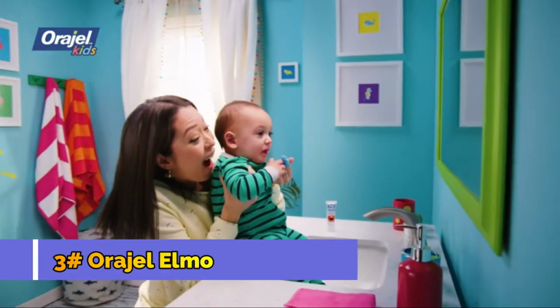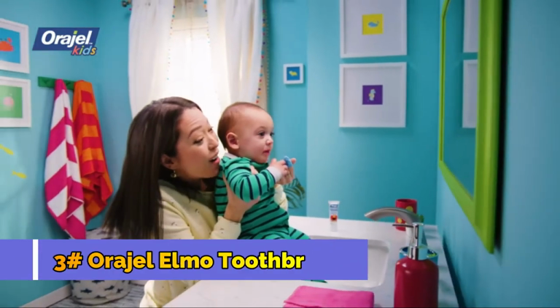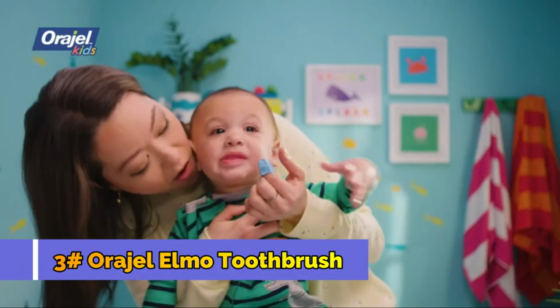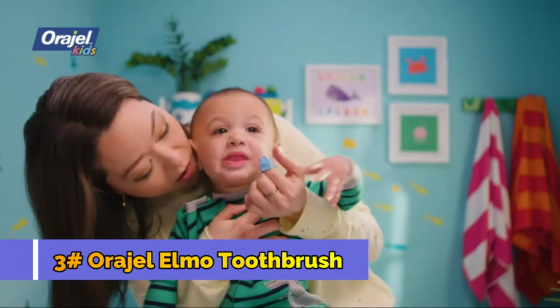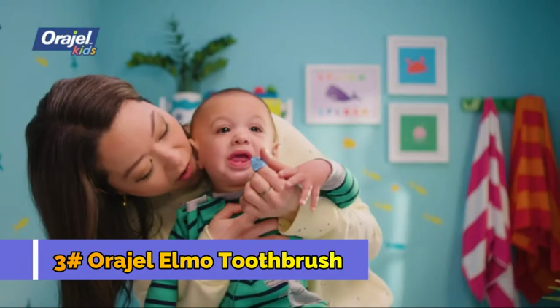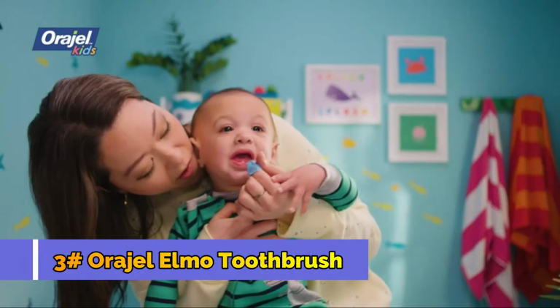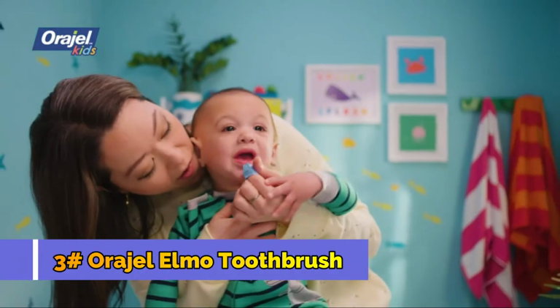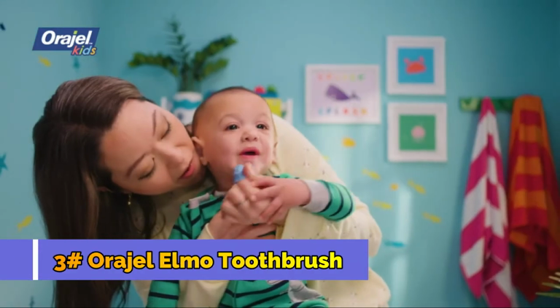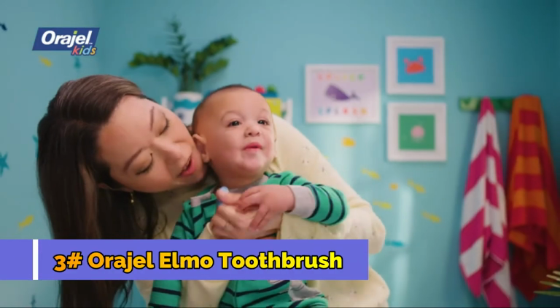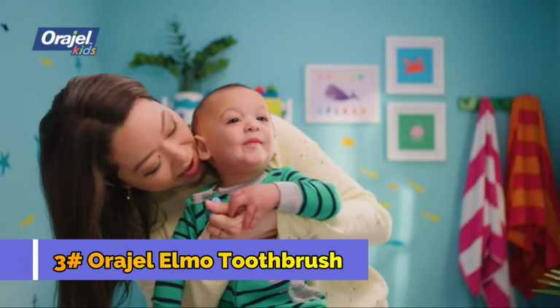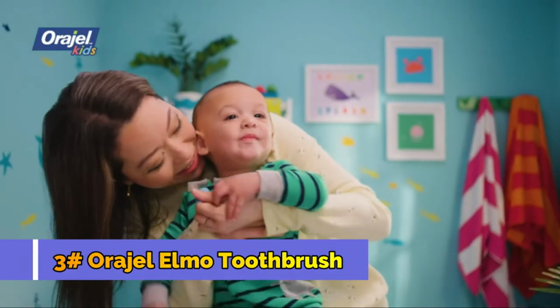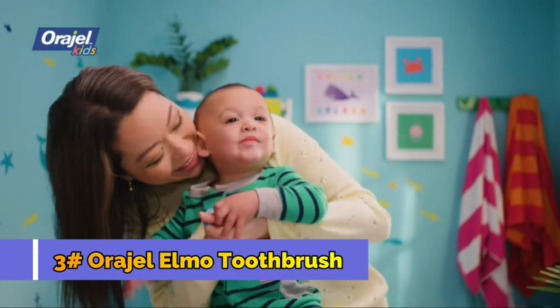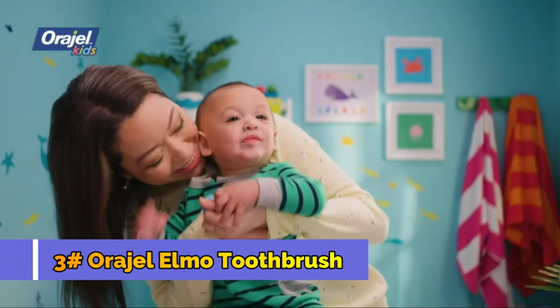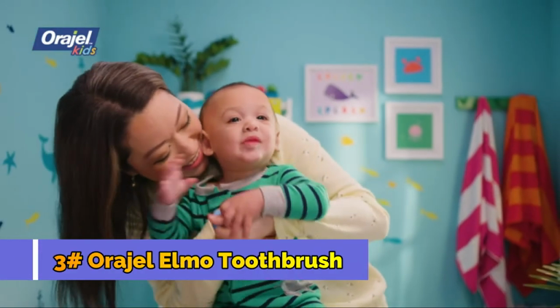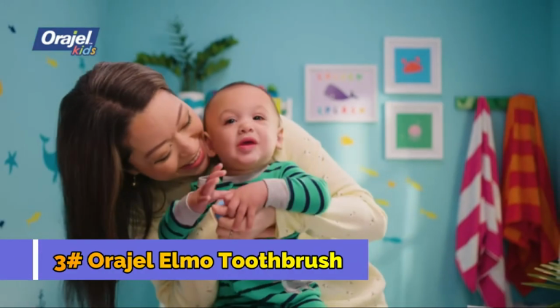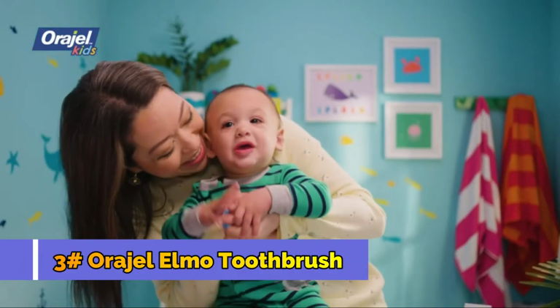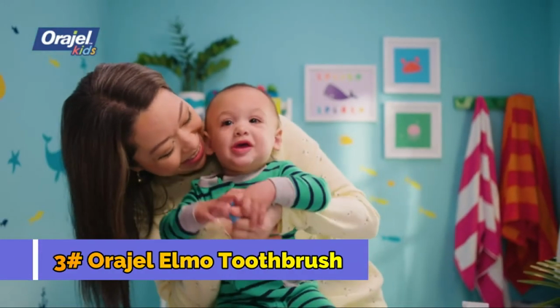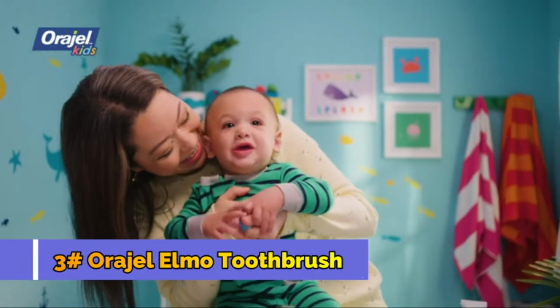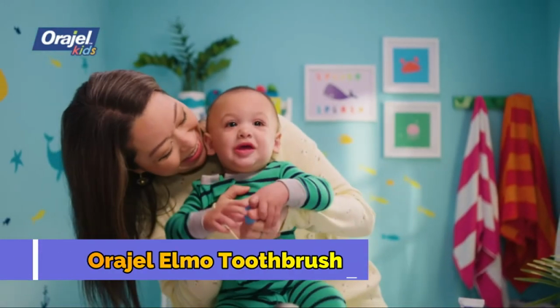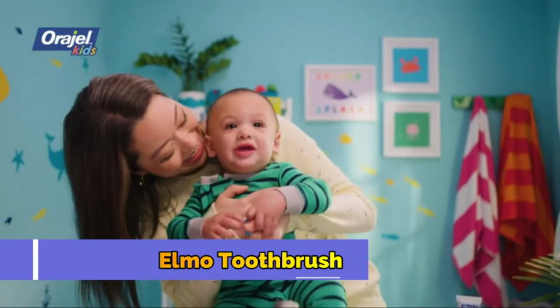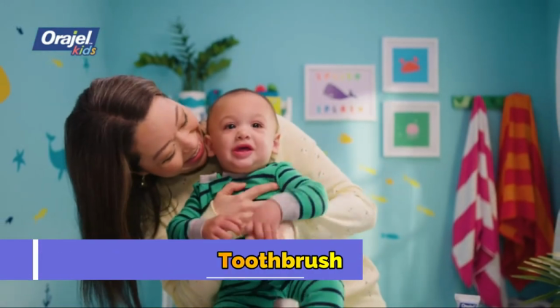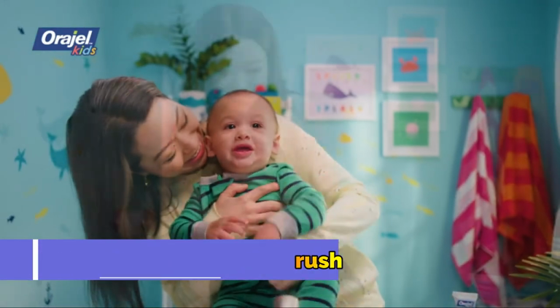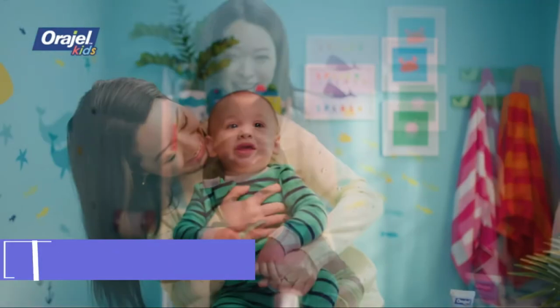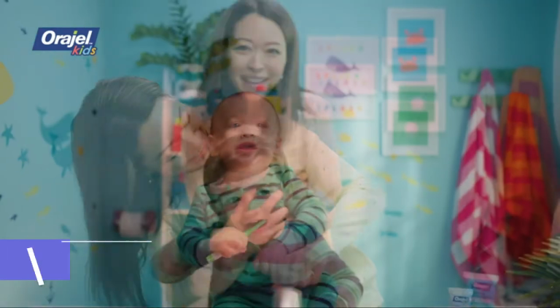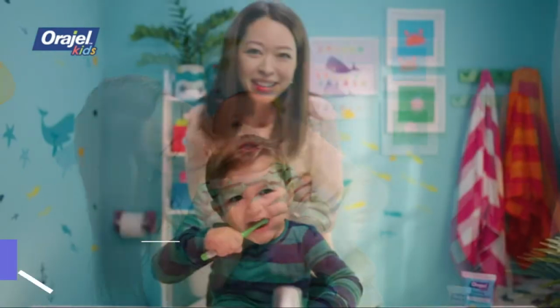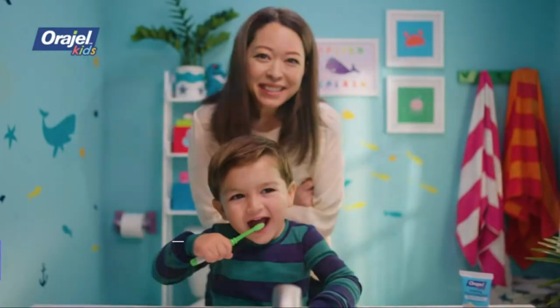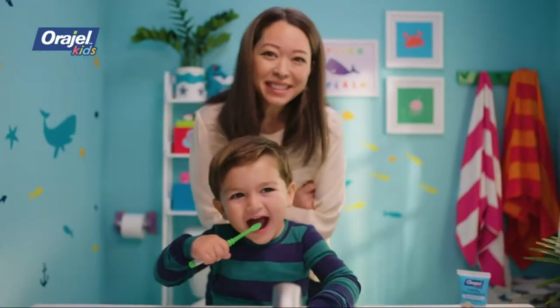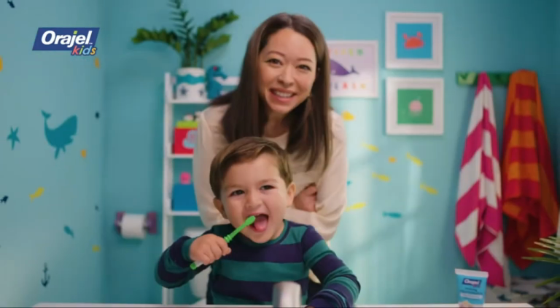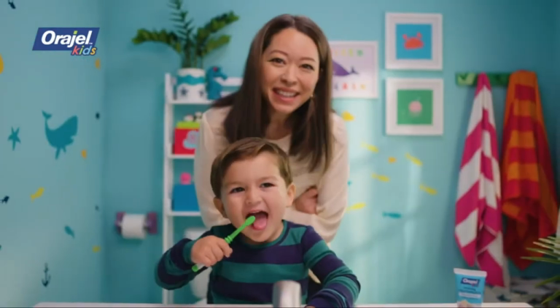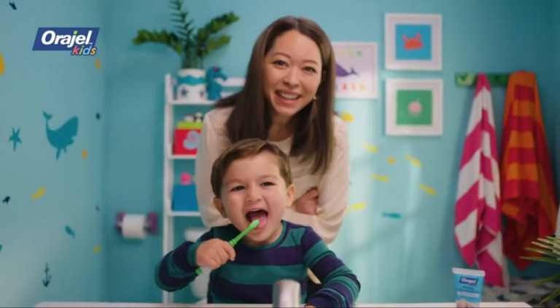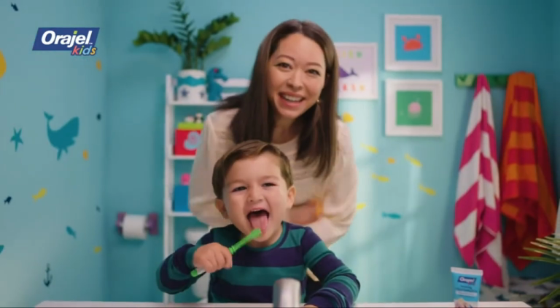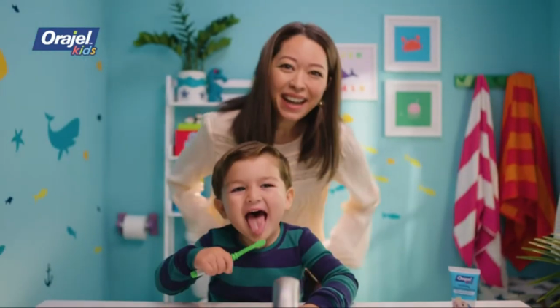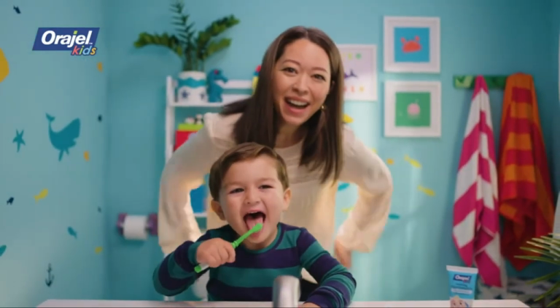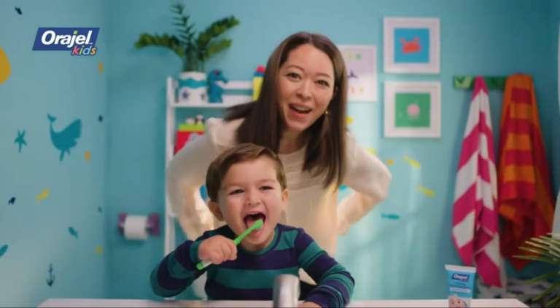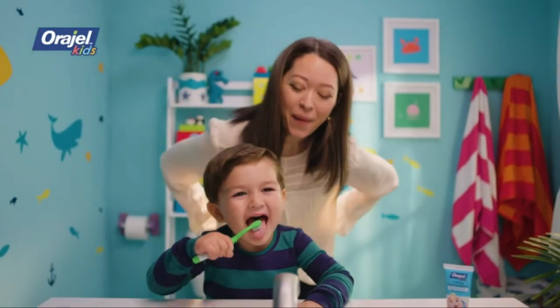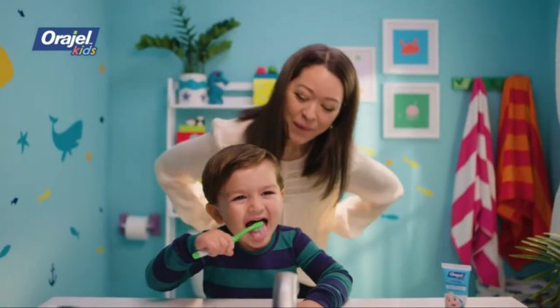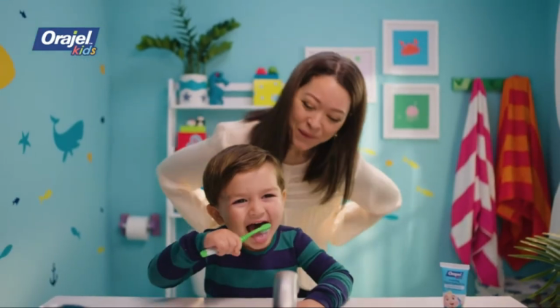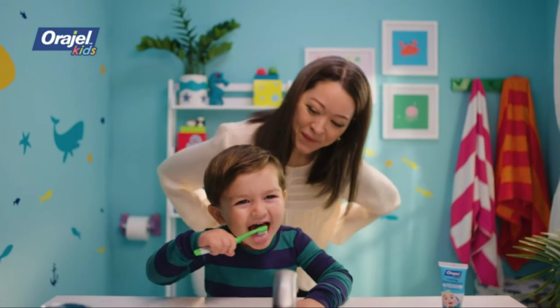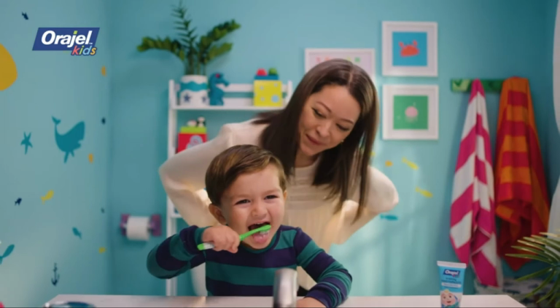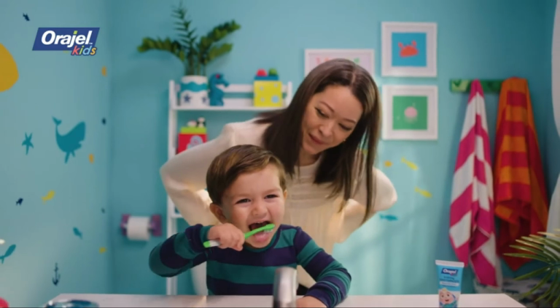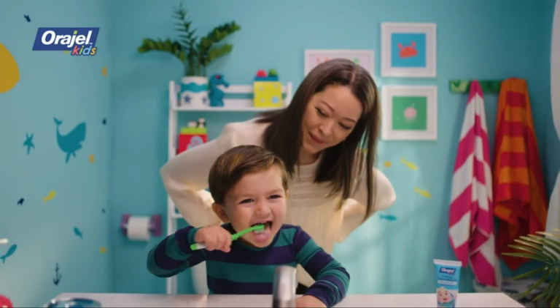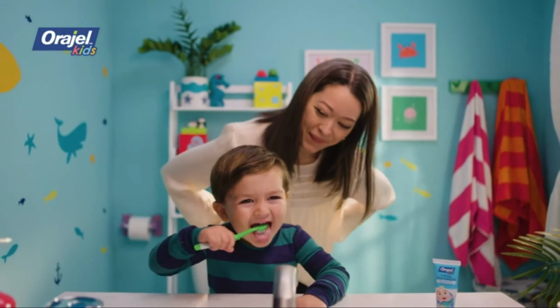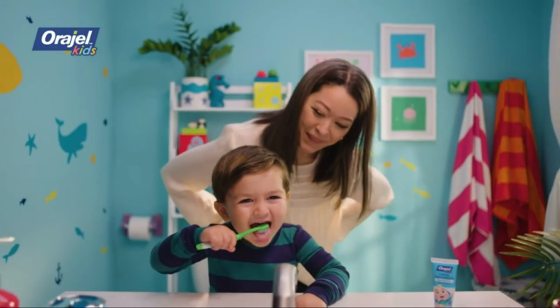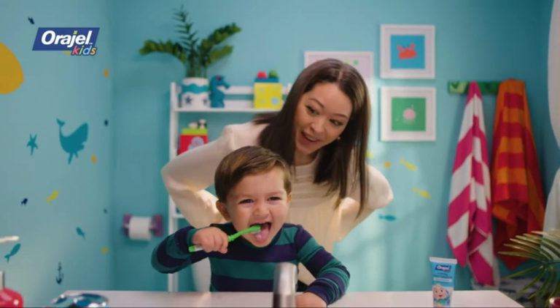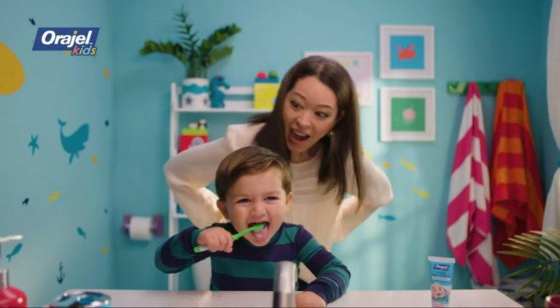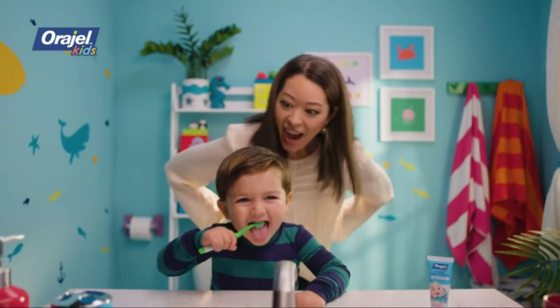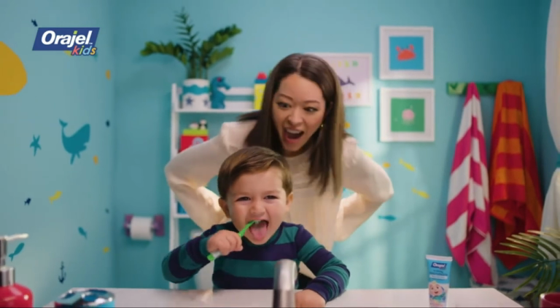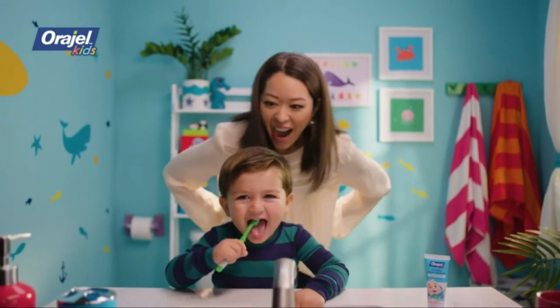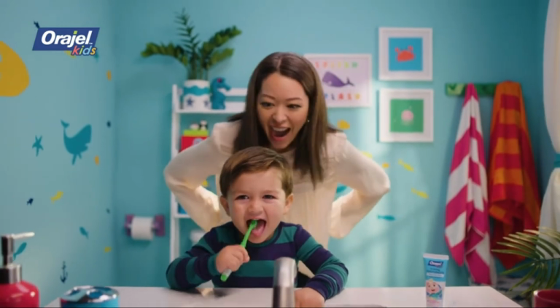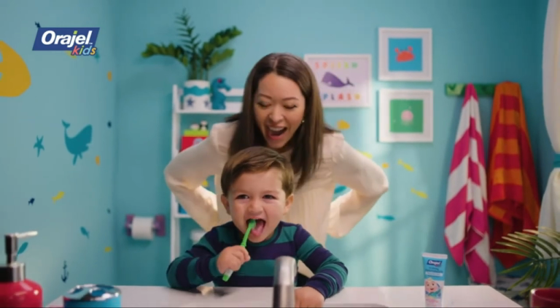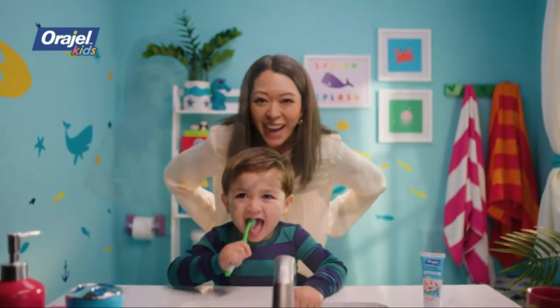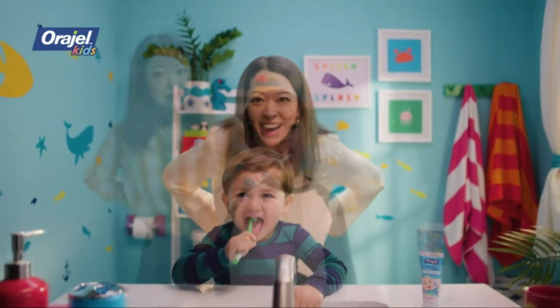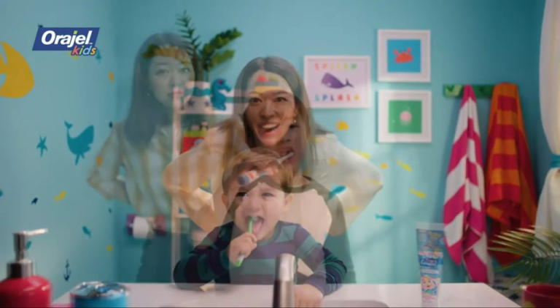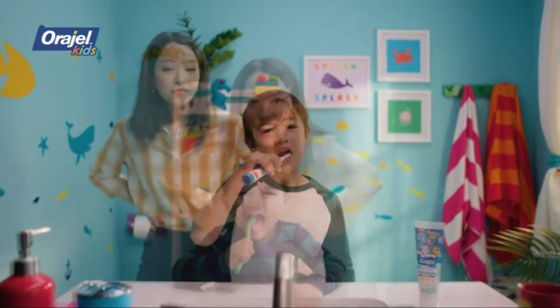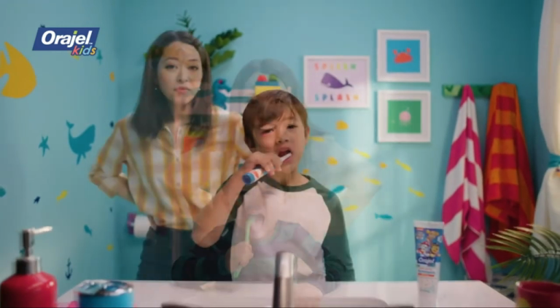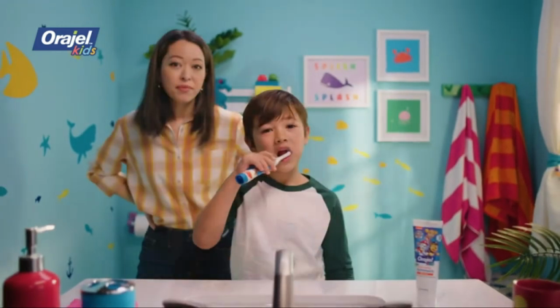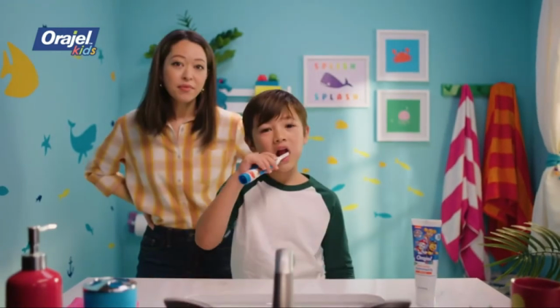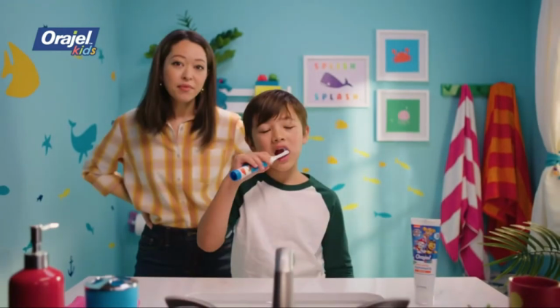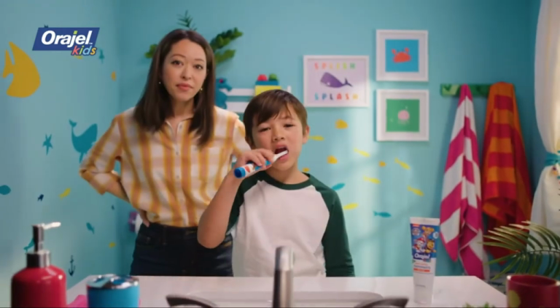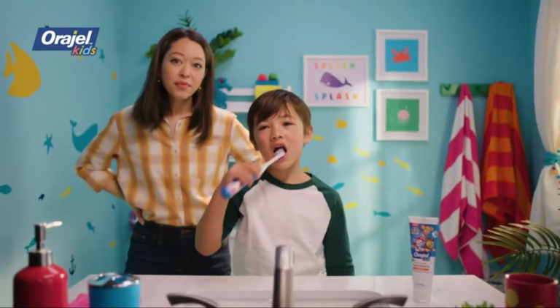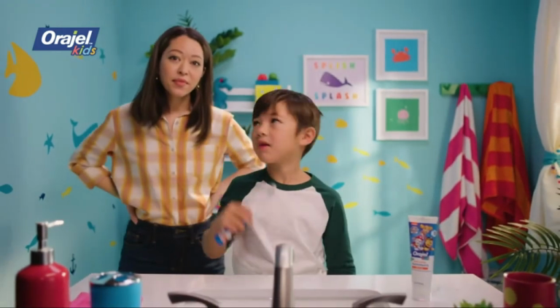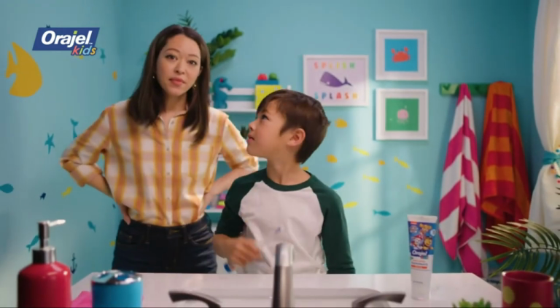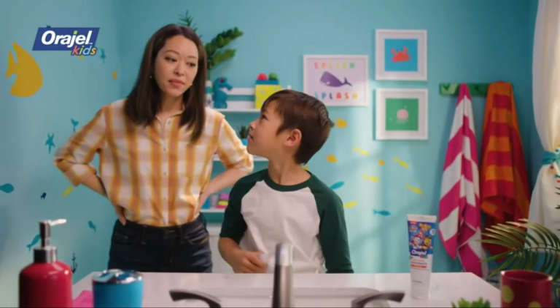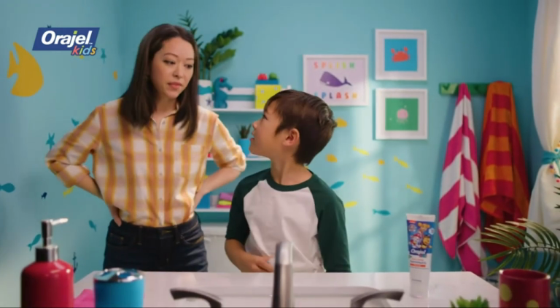Oragel Kids is there when it's easy, when it's hard, and all the stages in between.